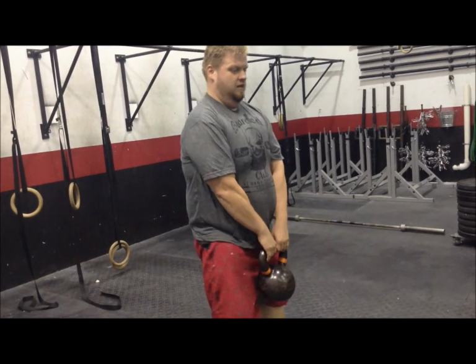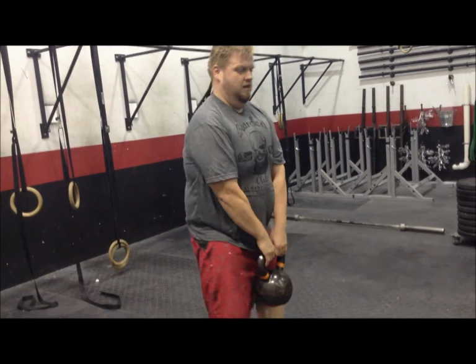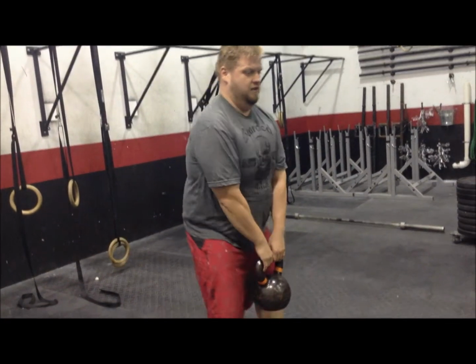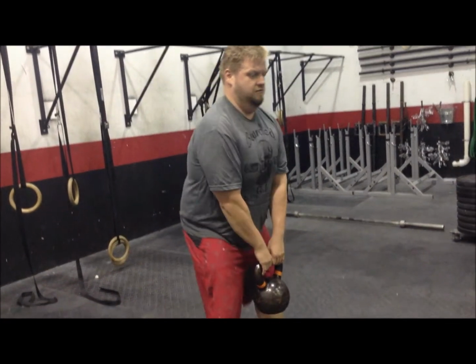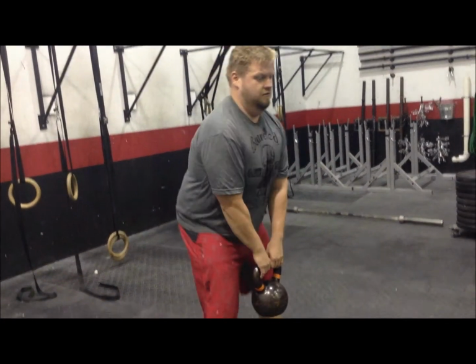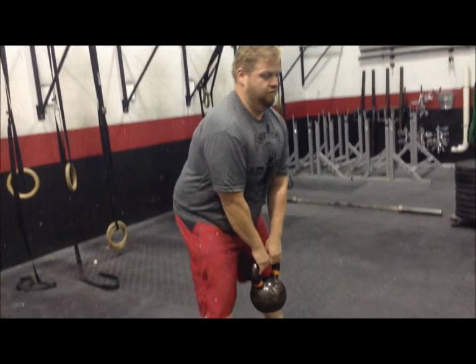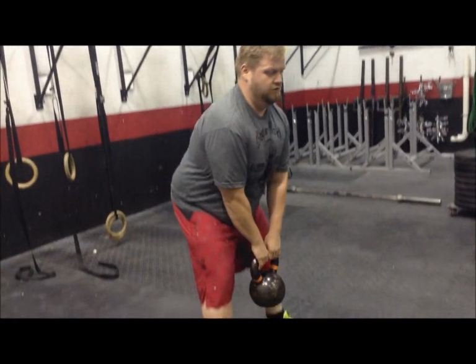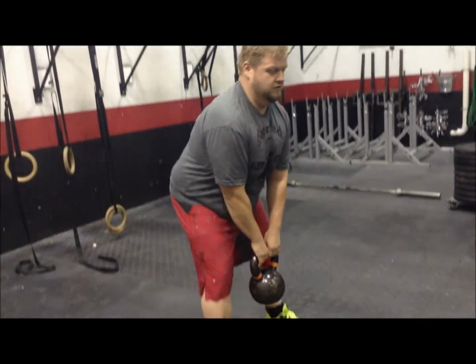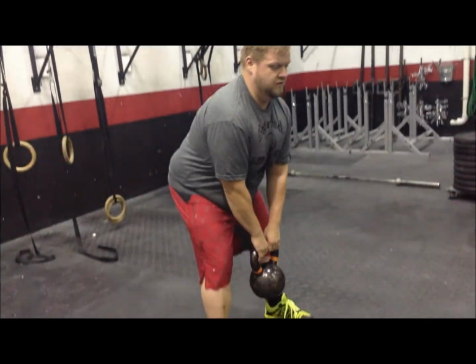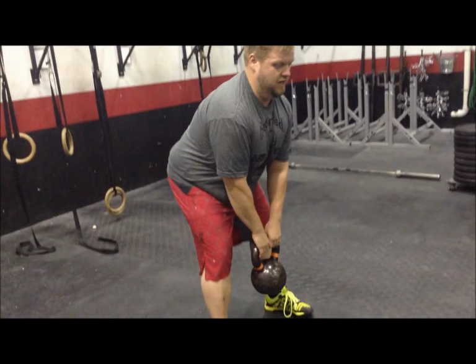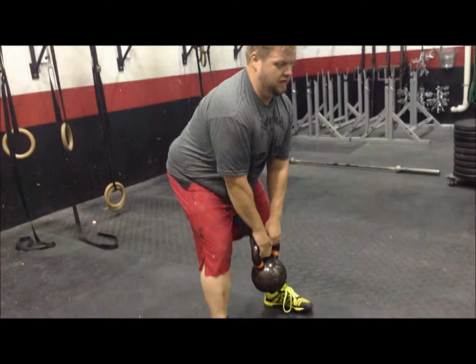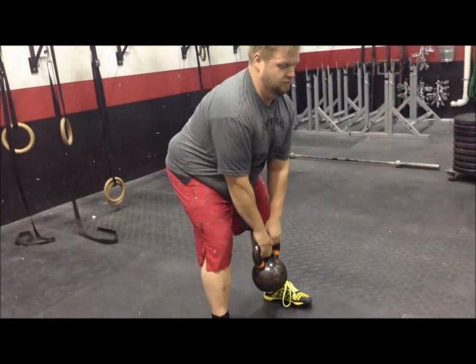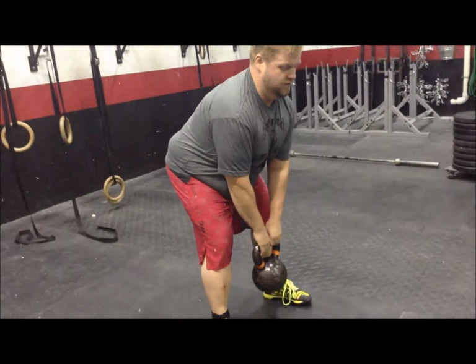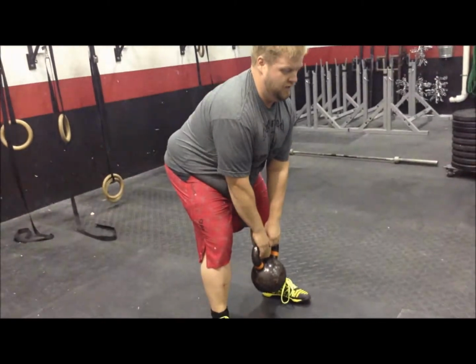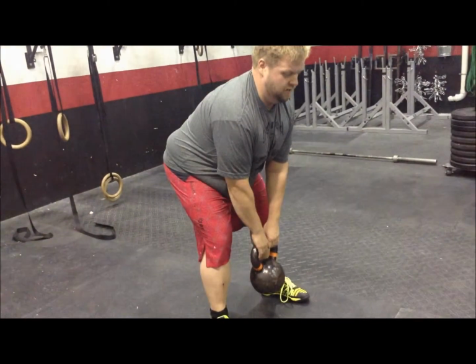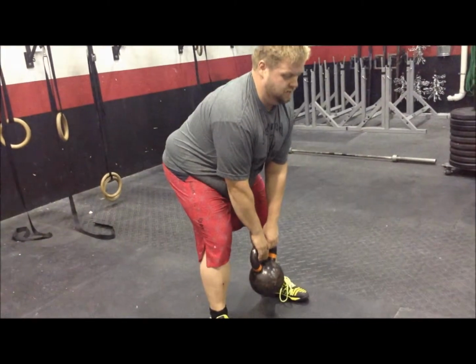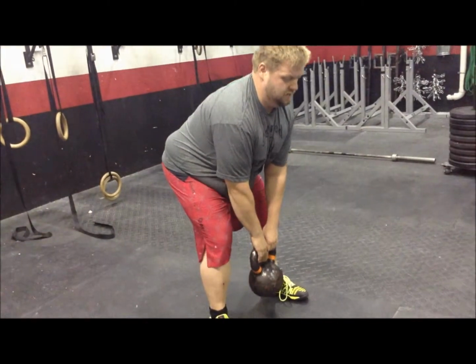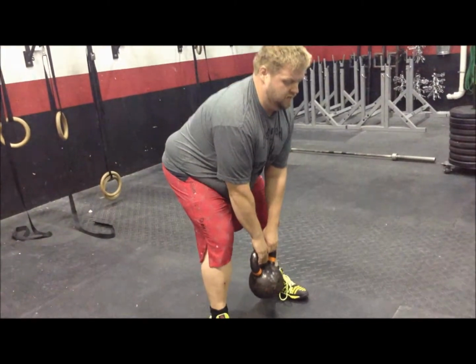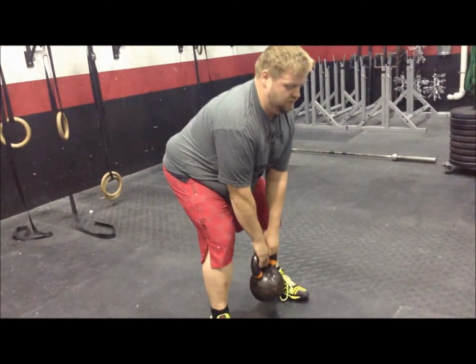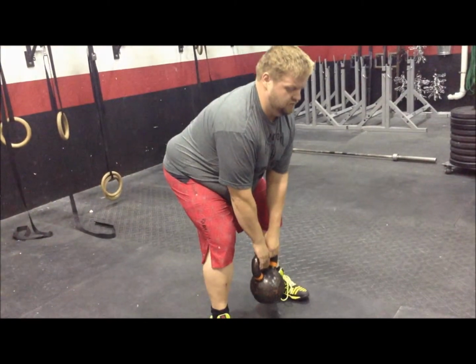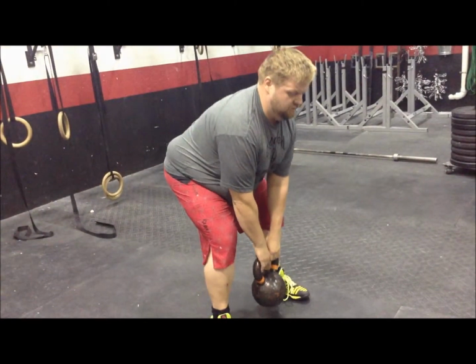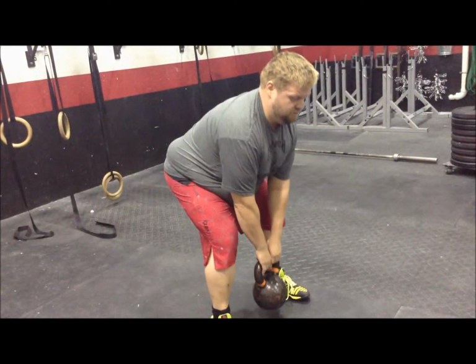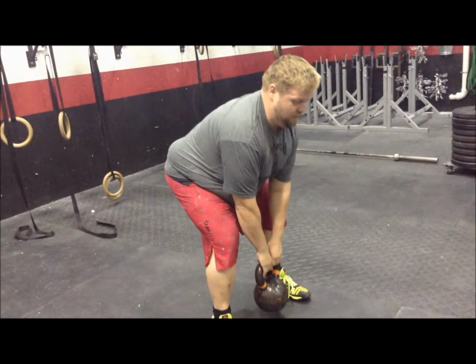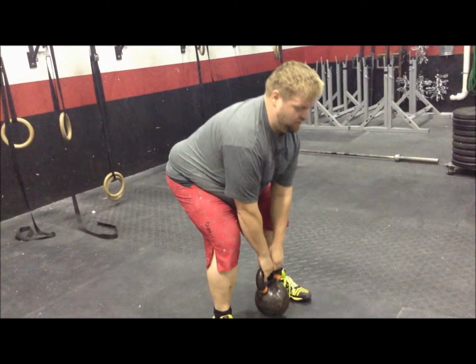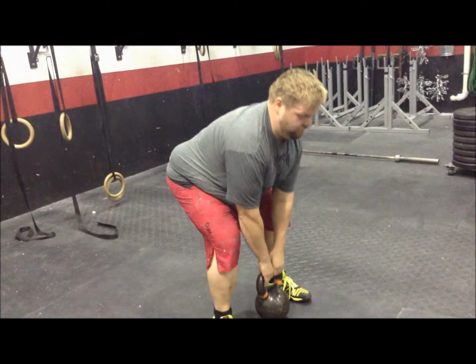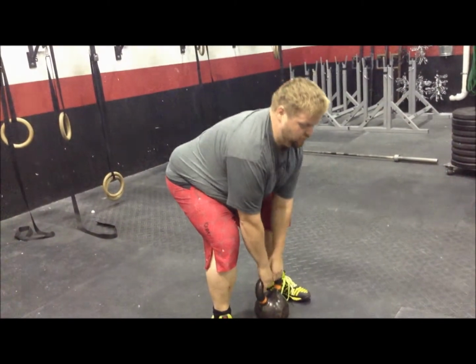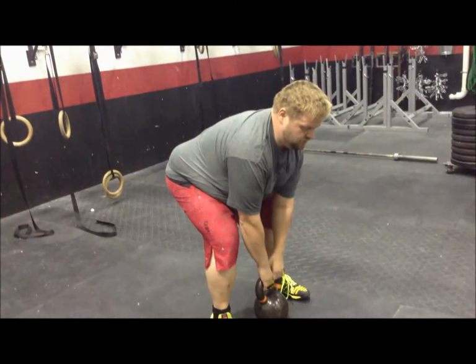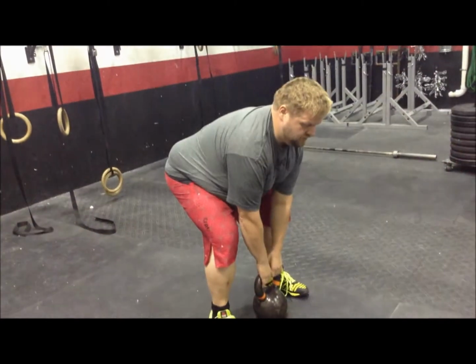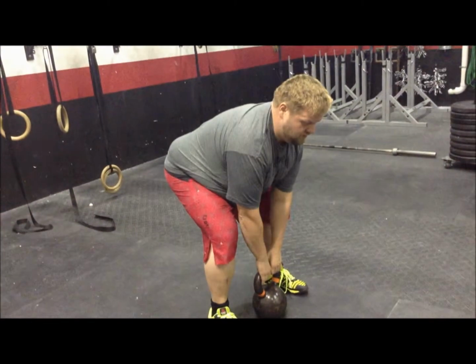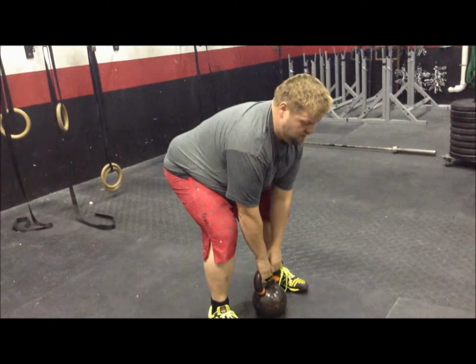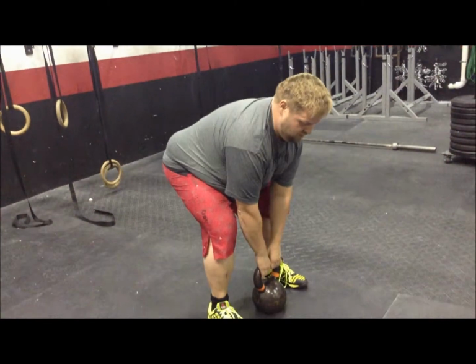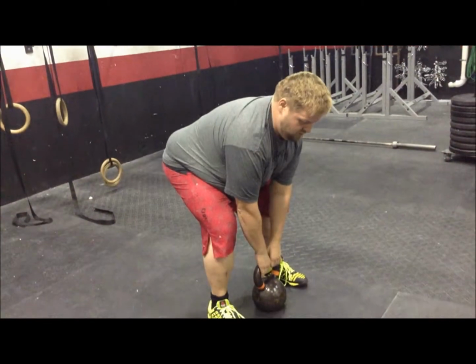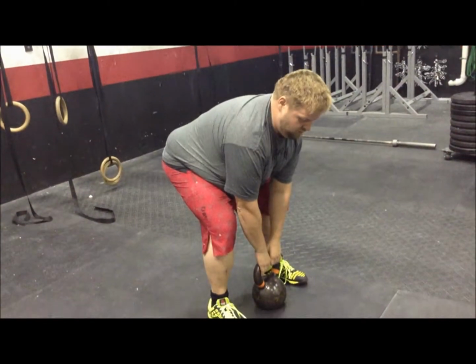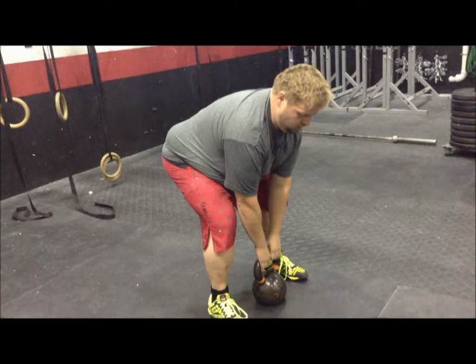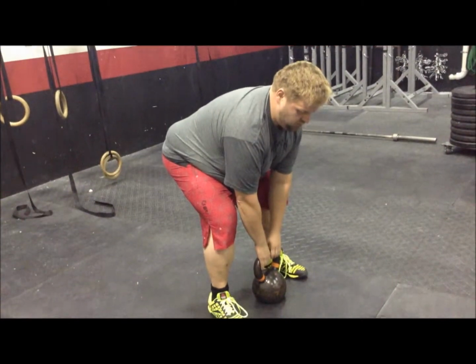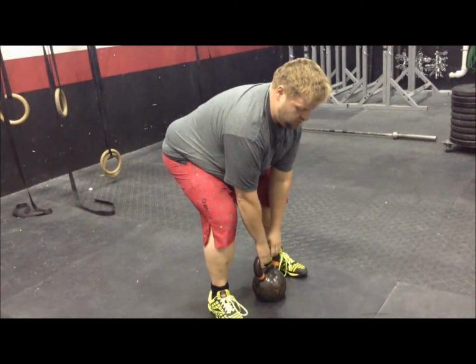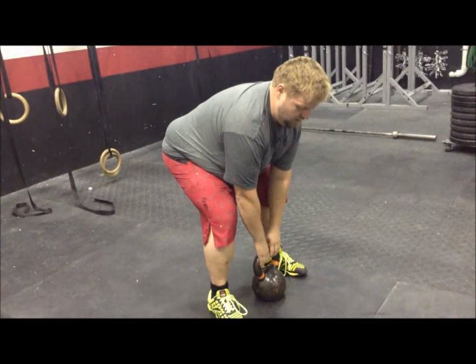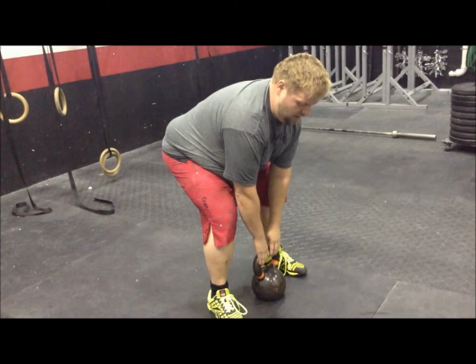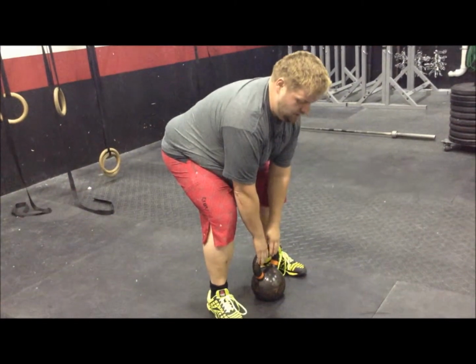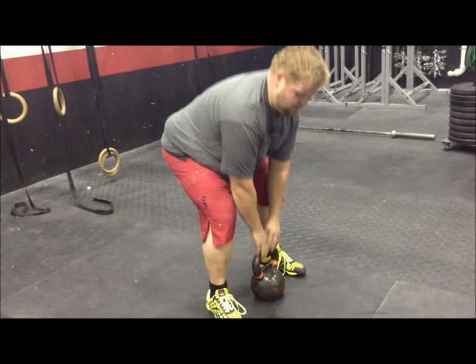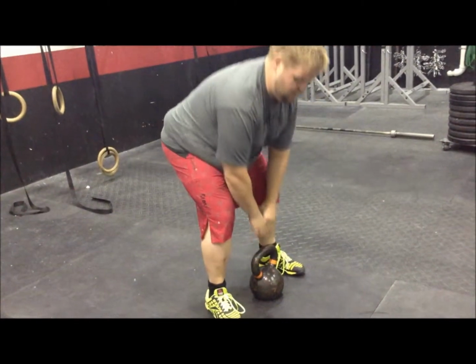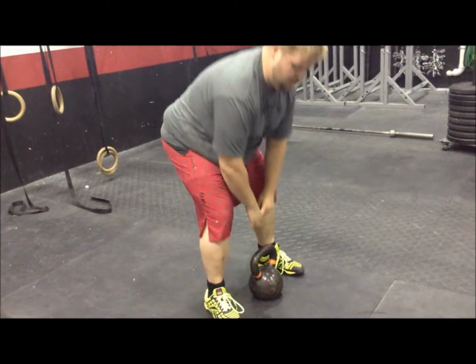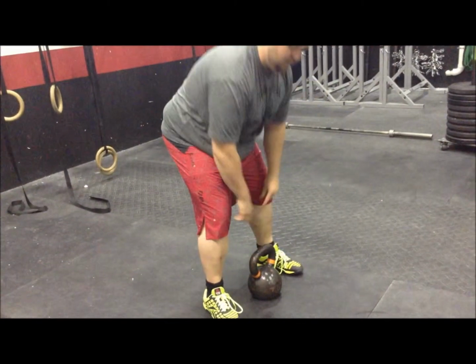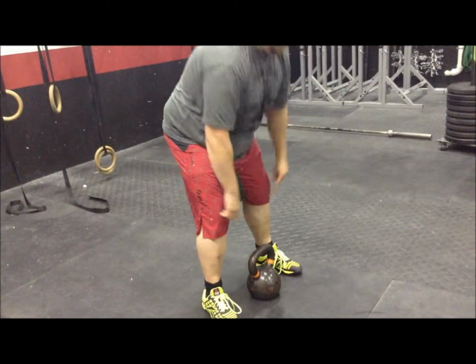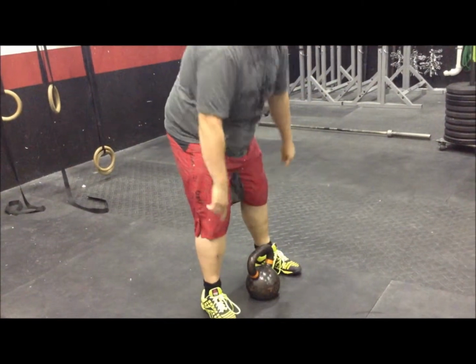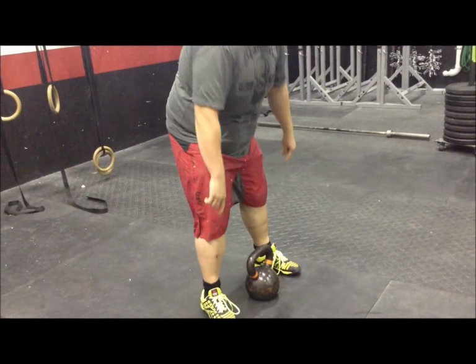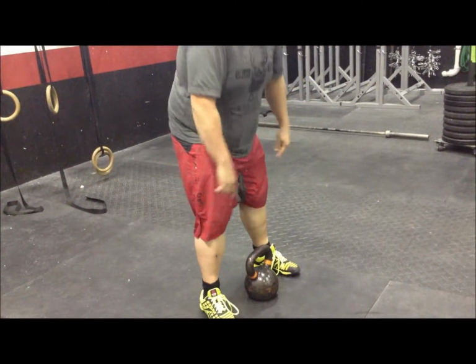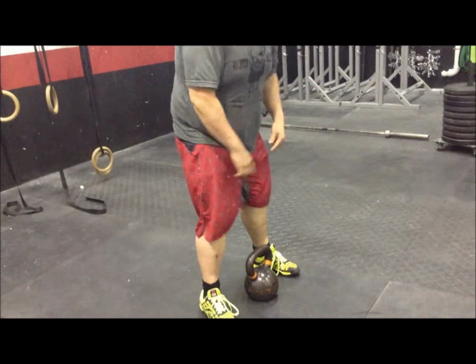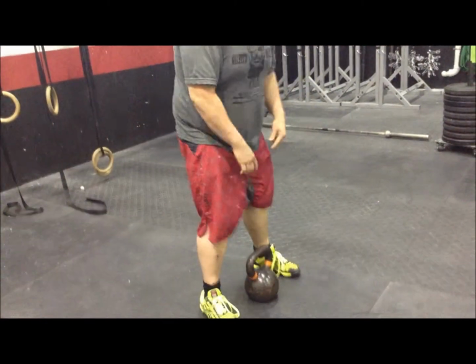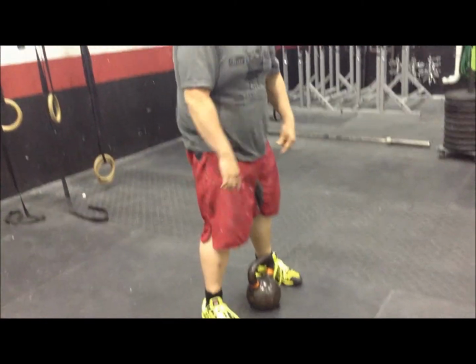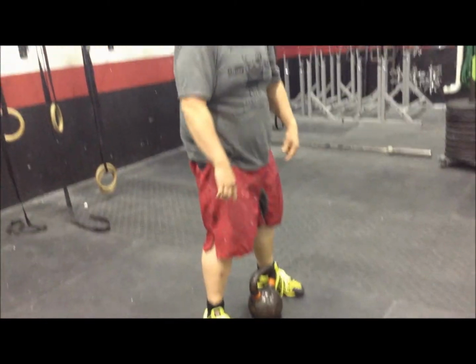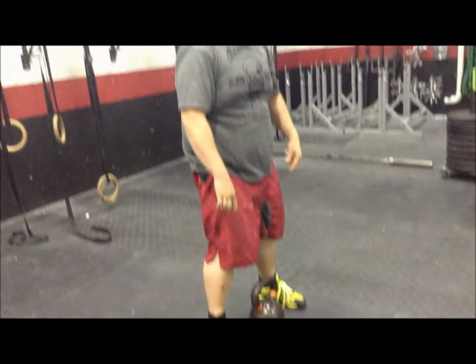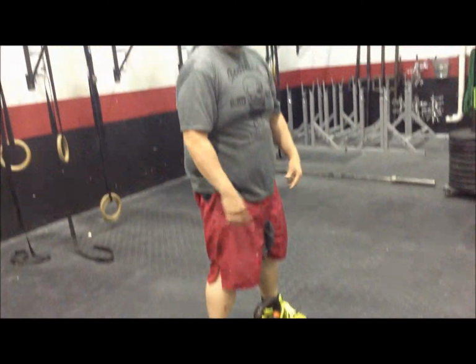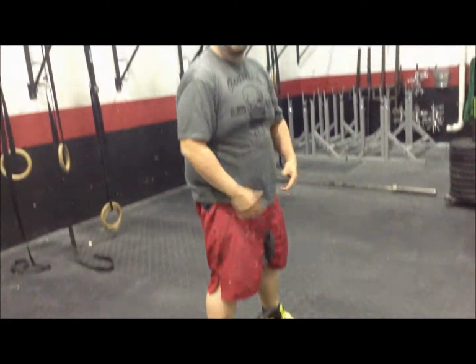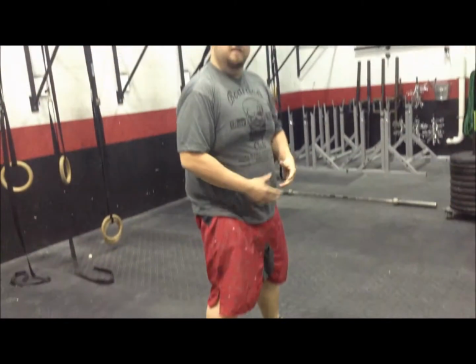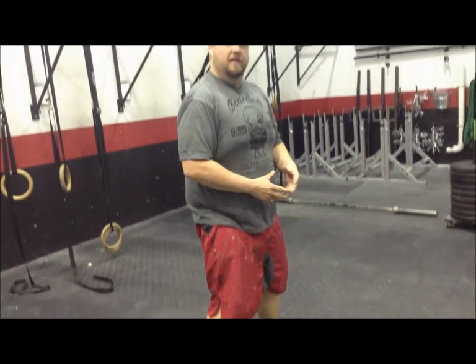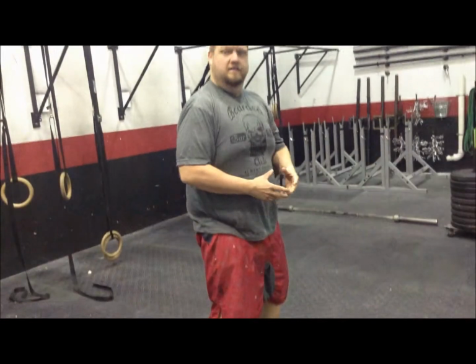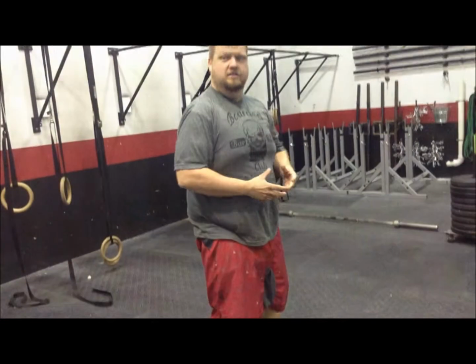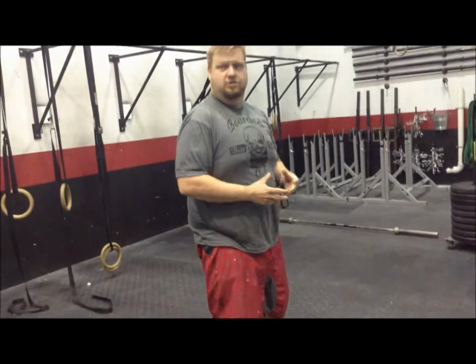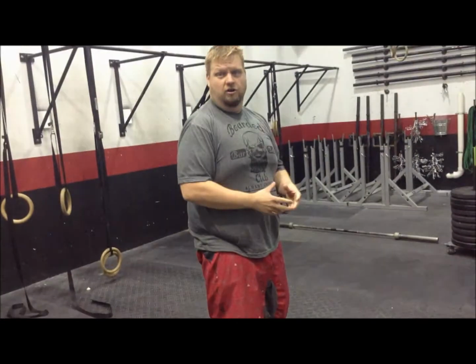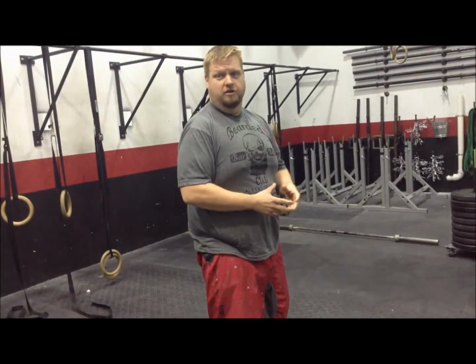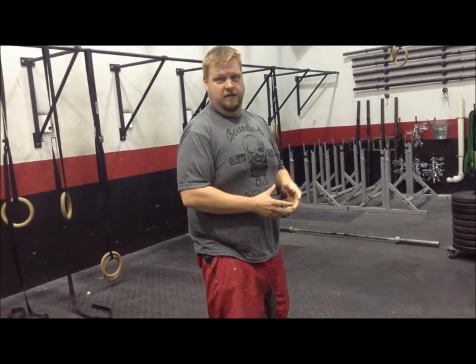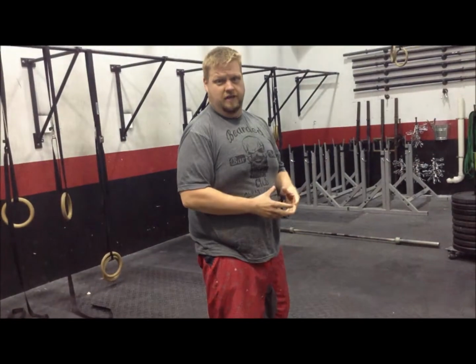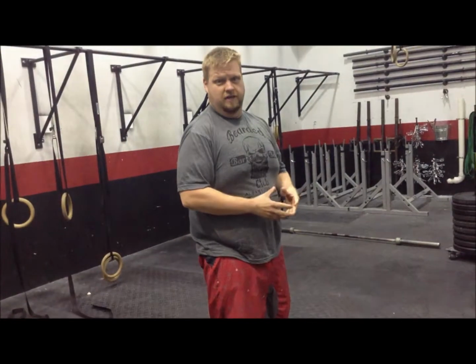And then you reverse that on the way down, sending those hips back first. The bell should end in the same position that it started in.